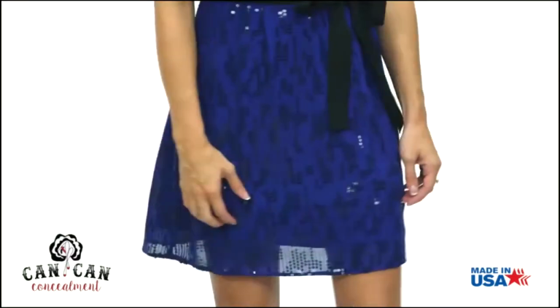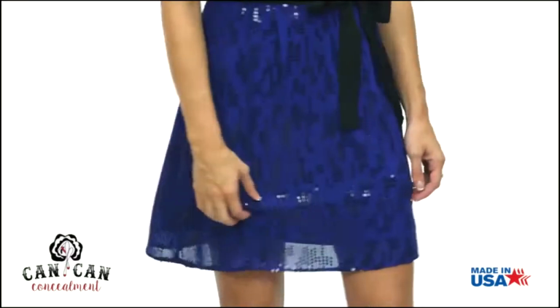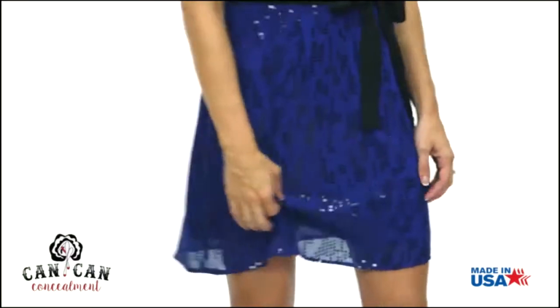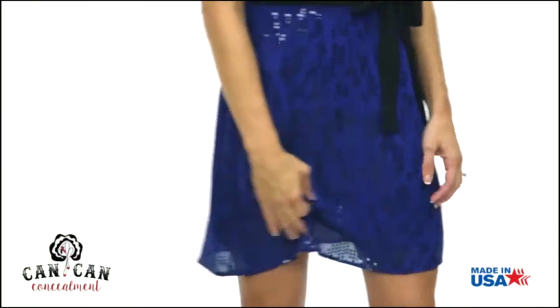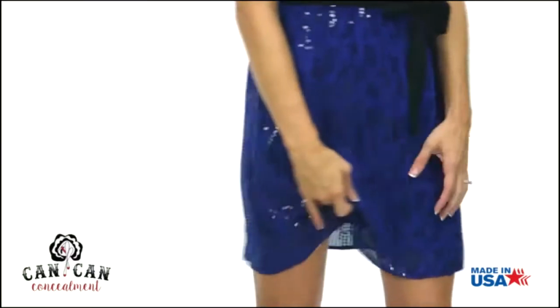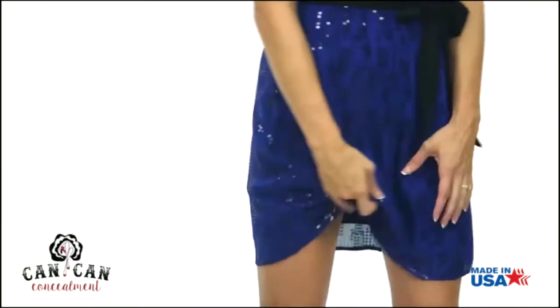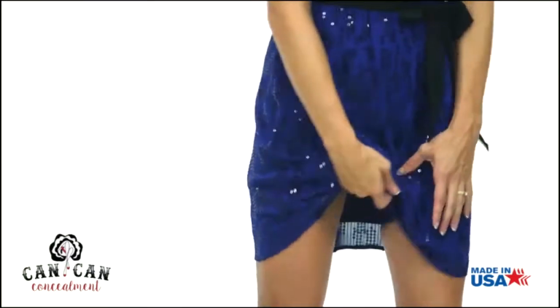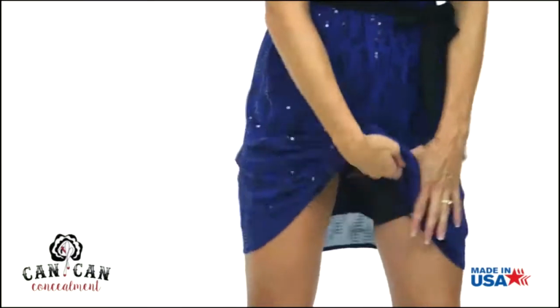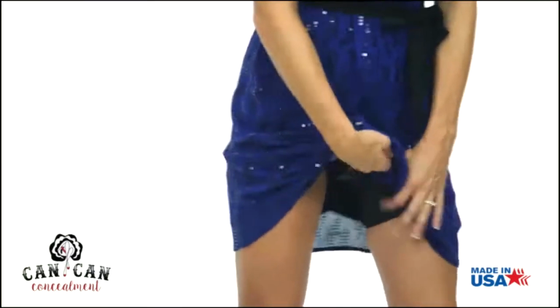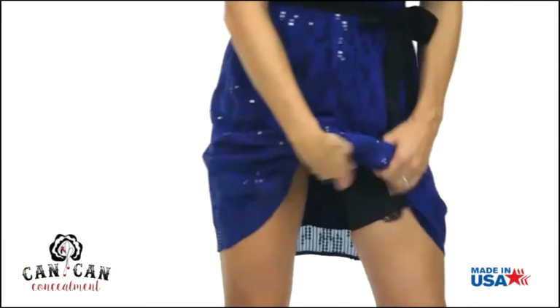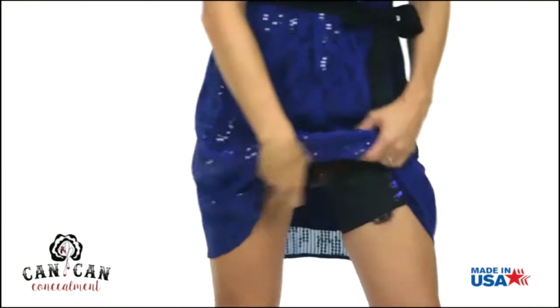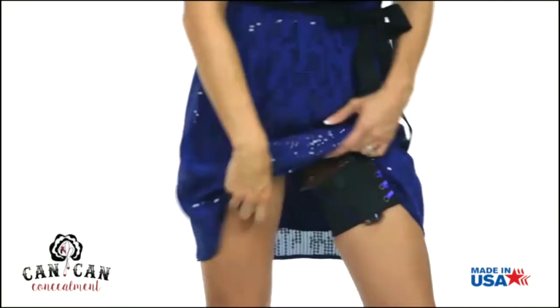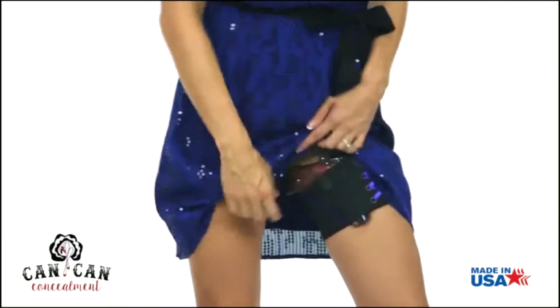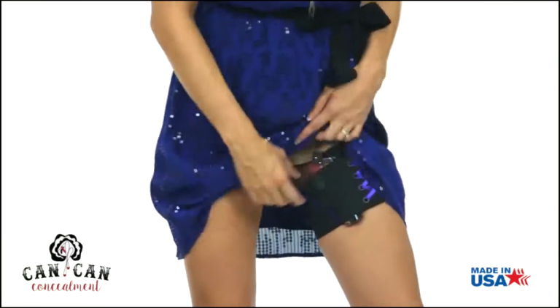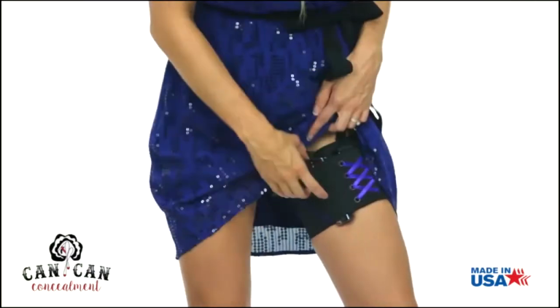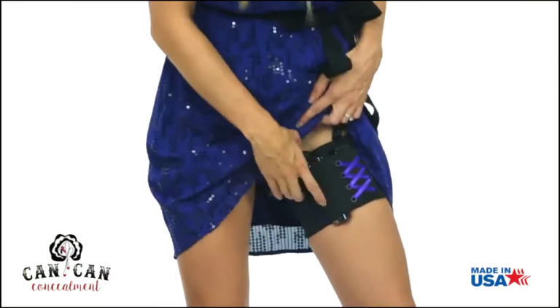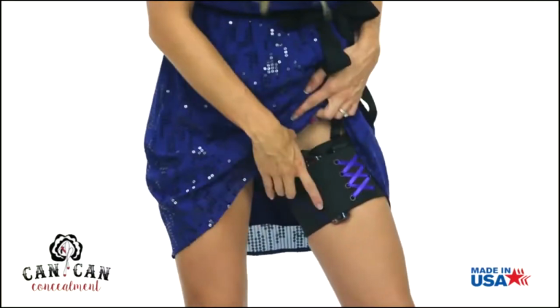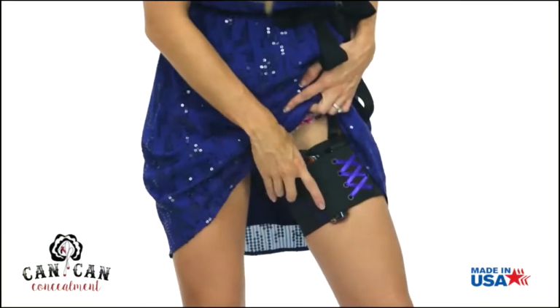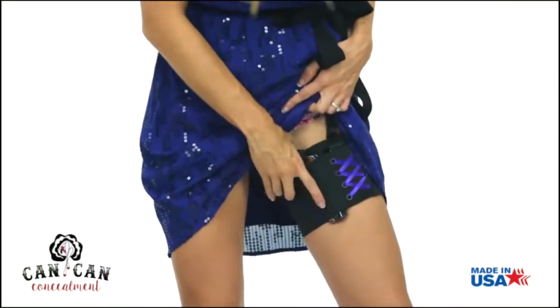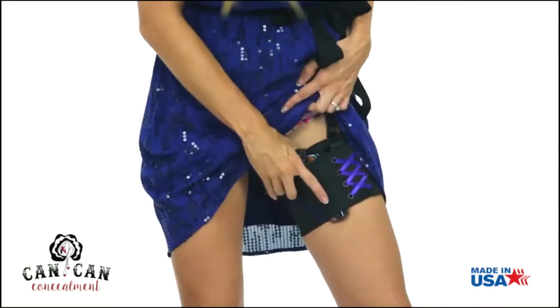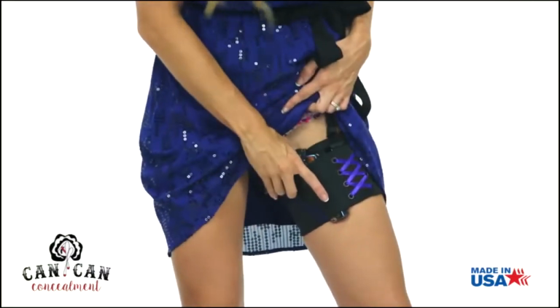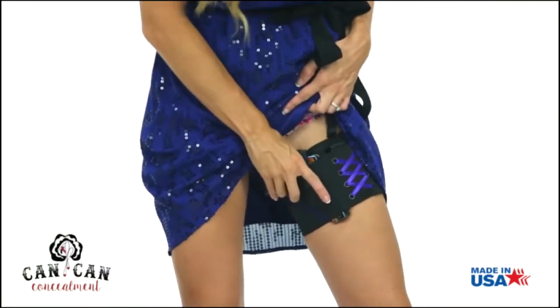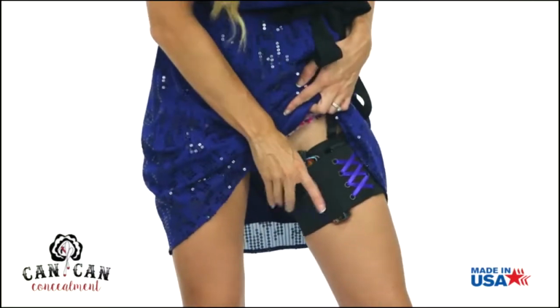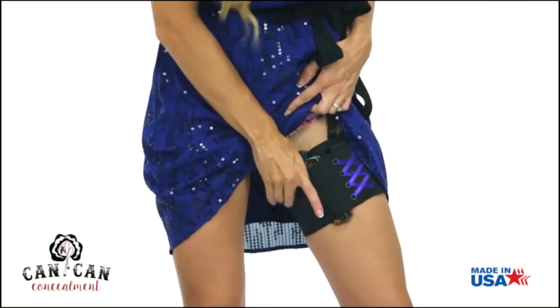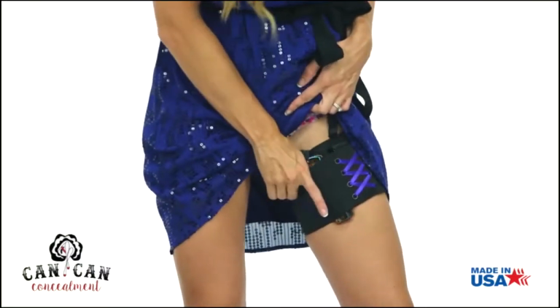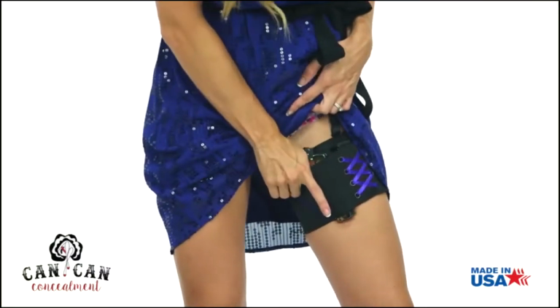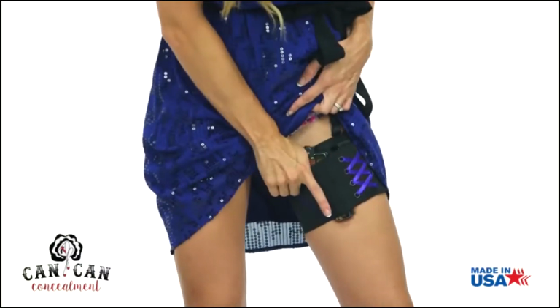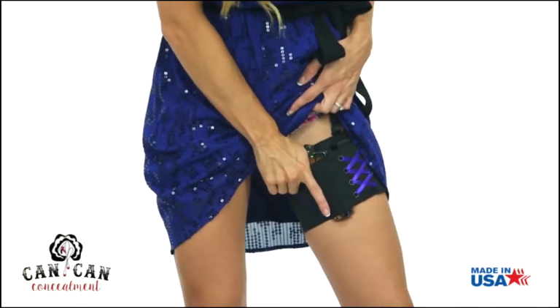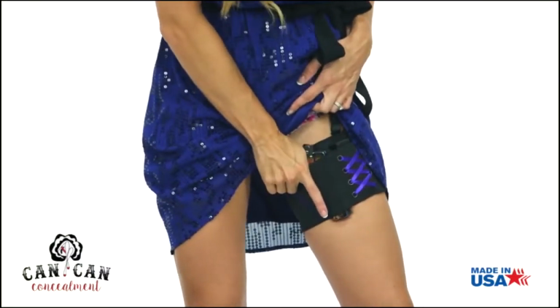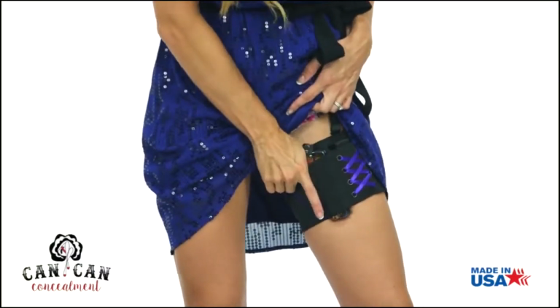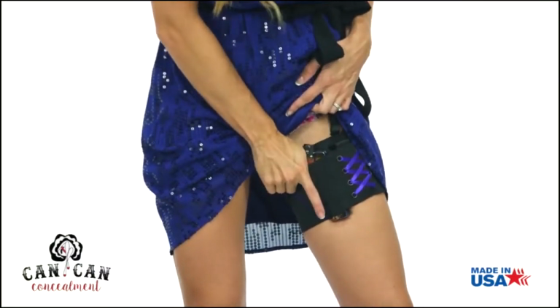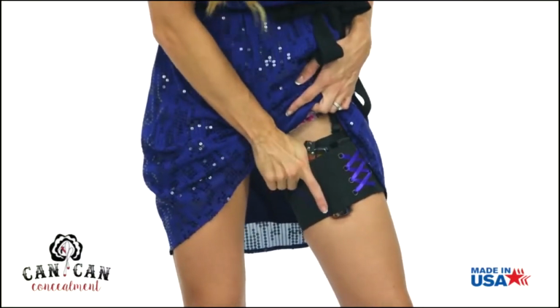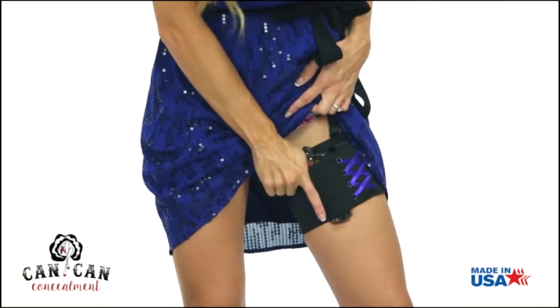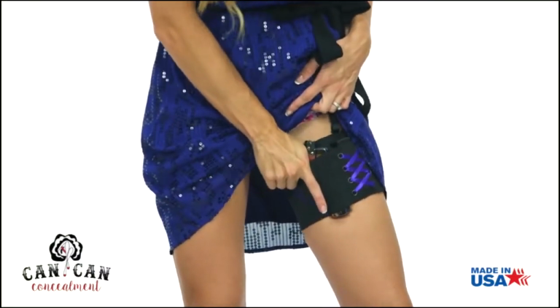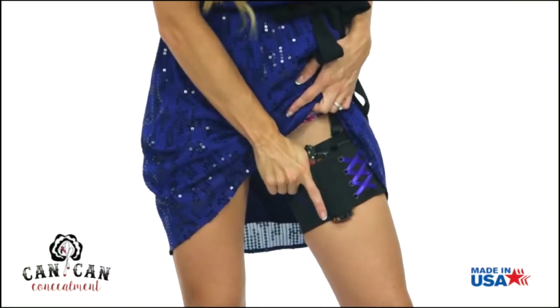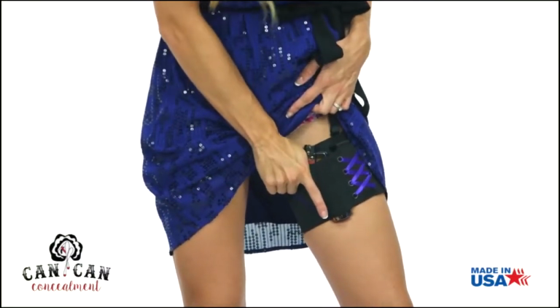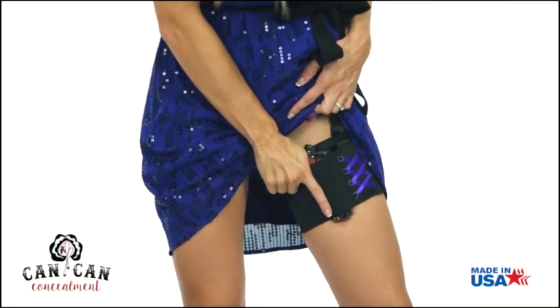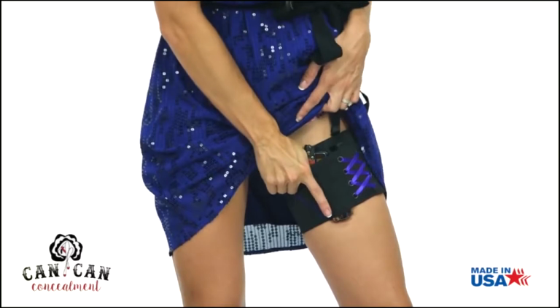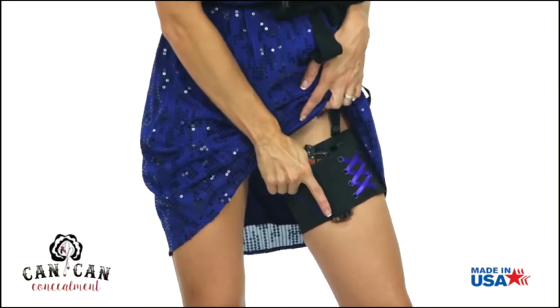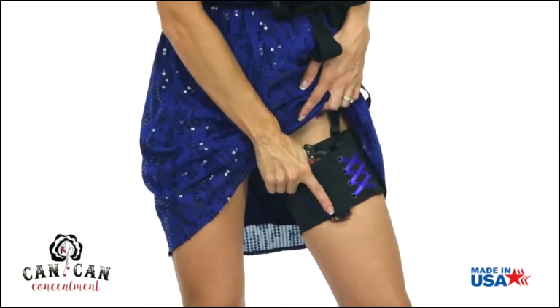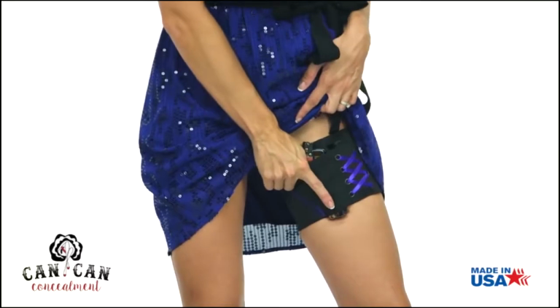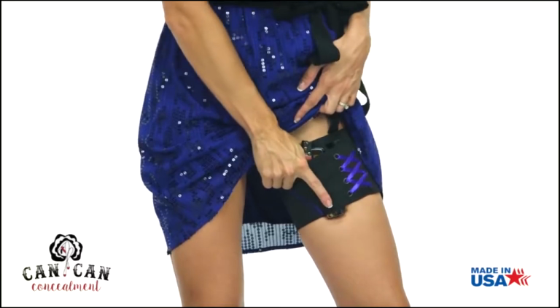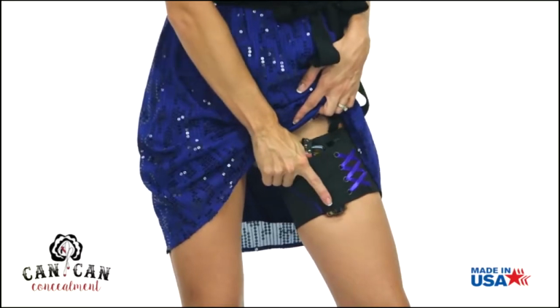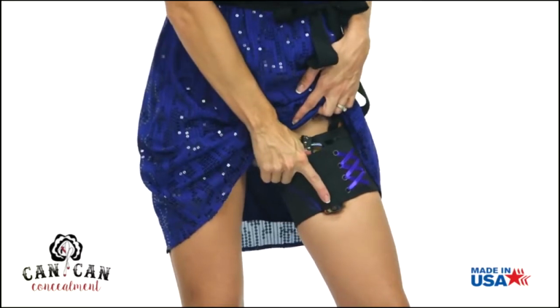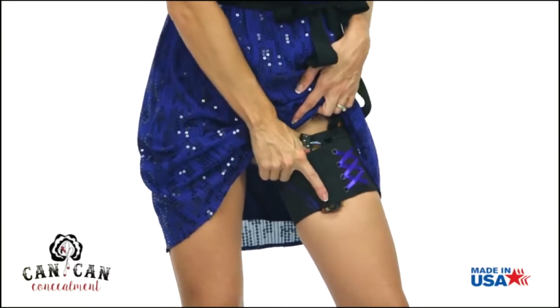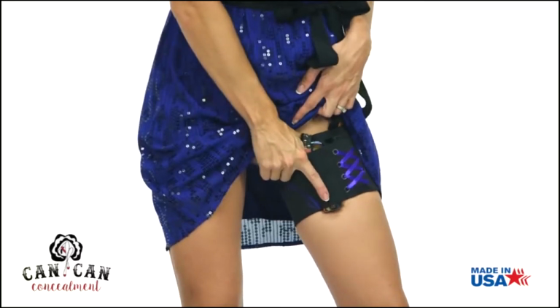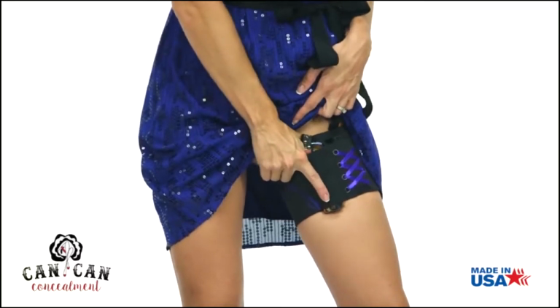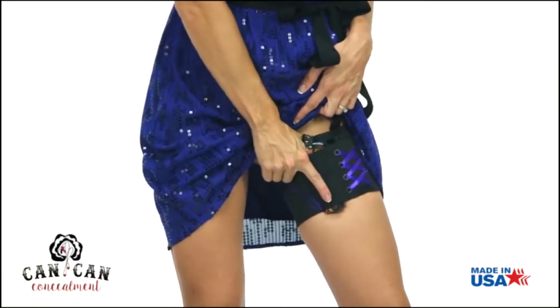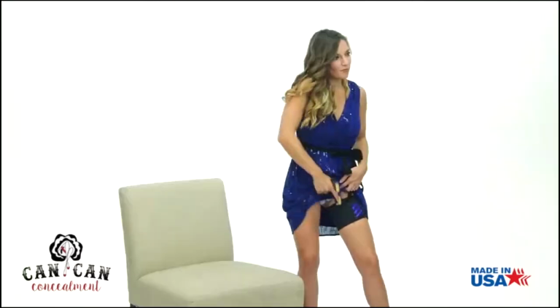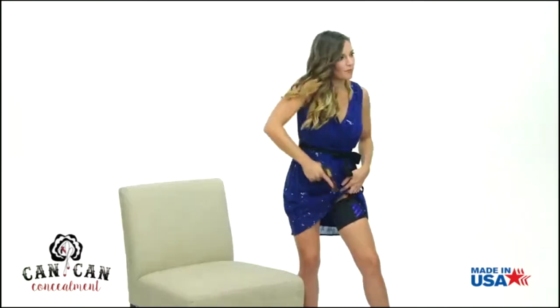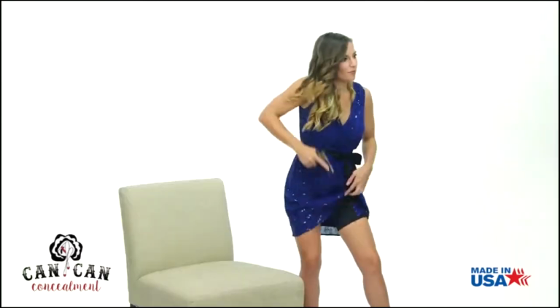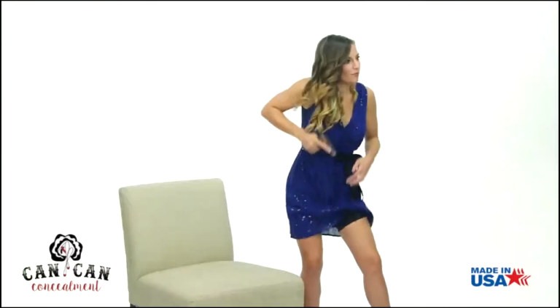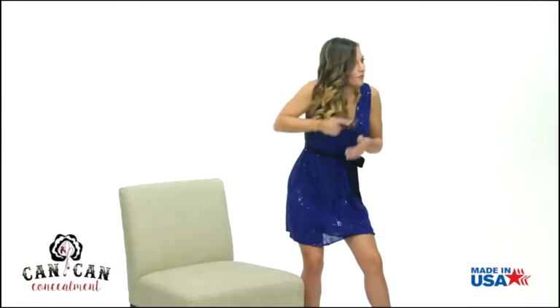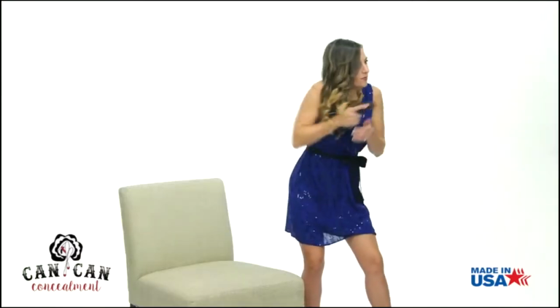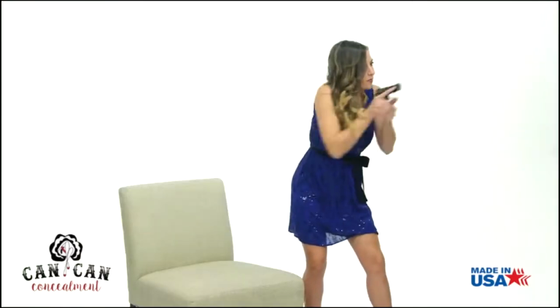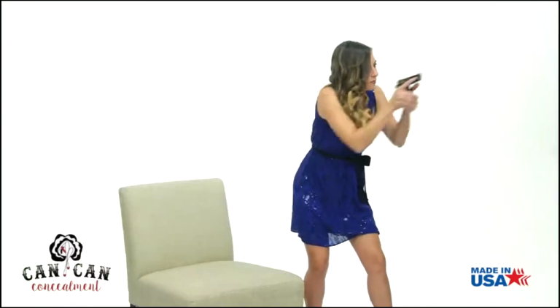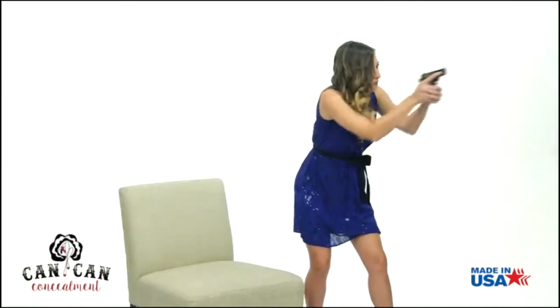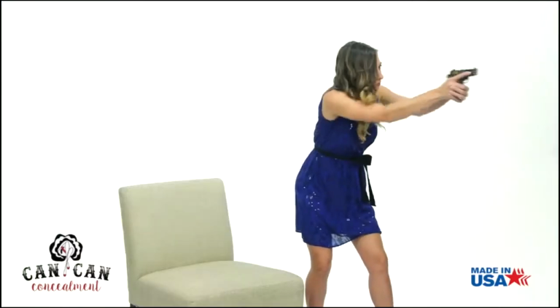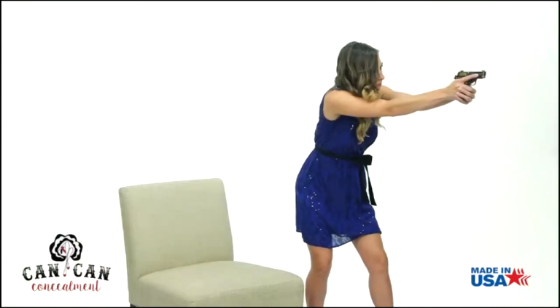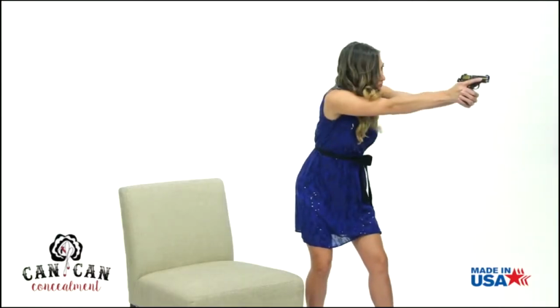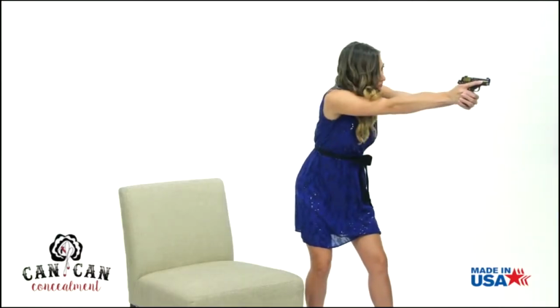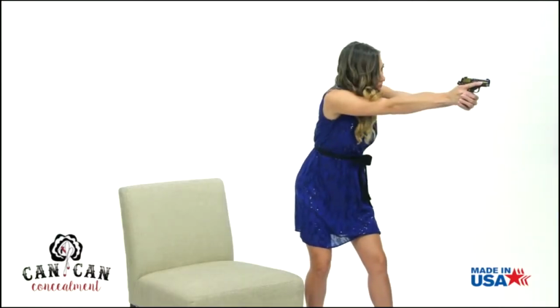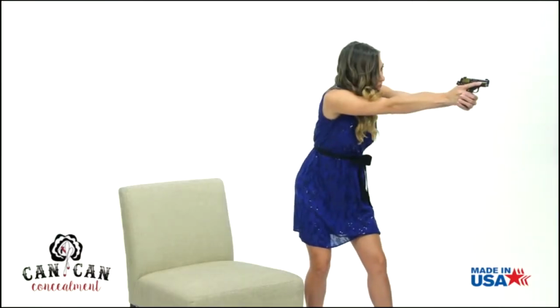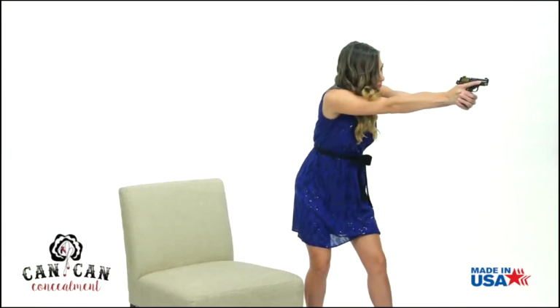Now to draw your weapon, use your opposite hand to clear your skirt out of the way. Complete the grip and draw.